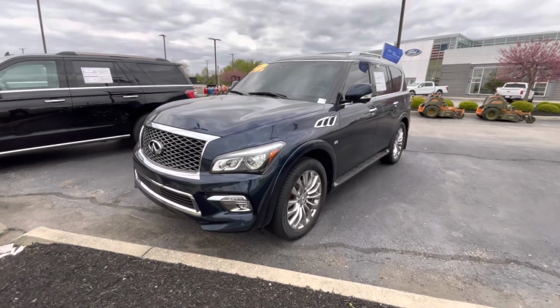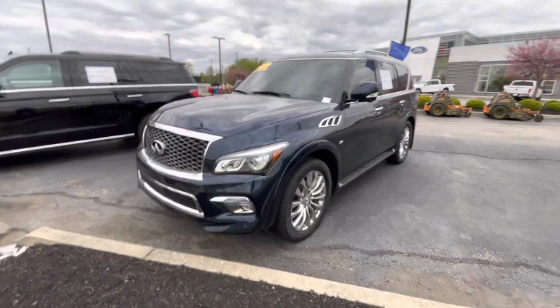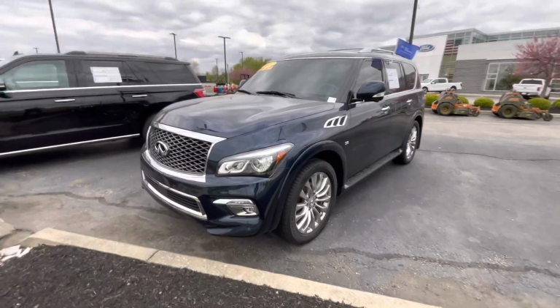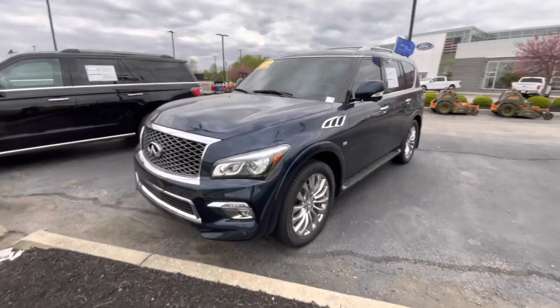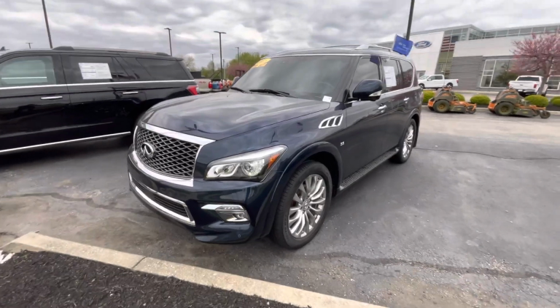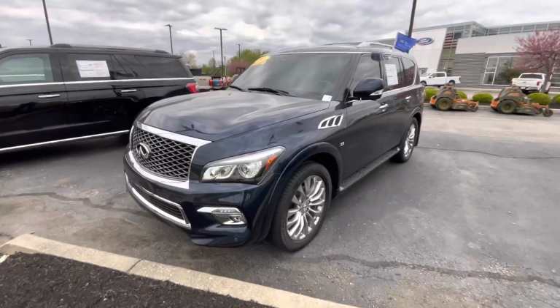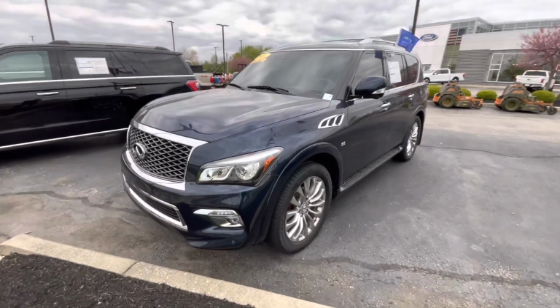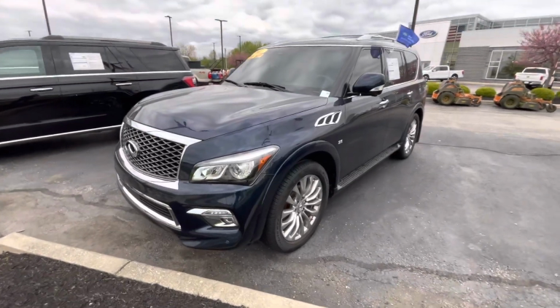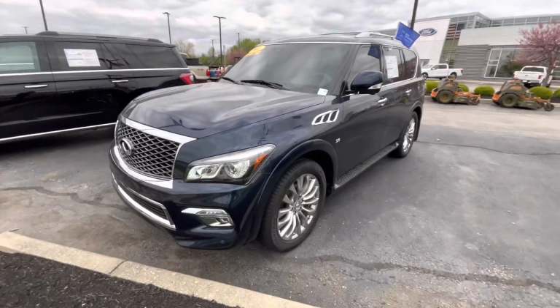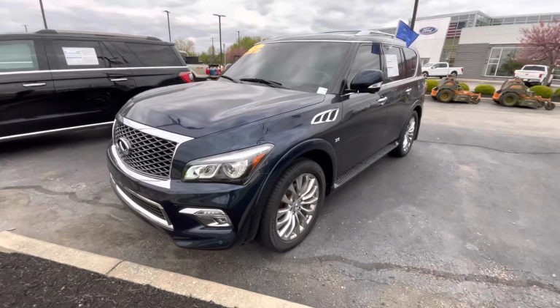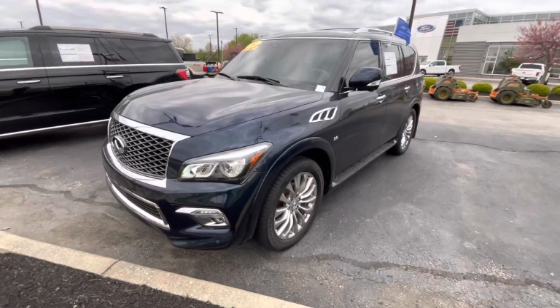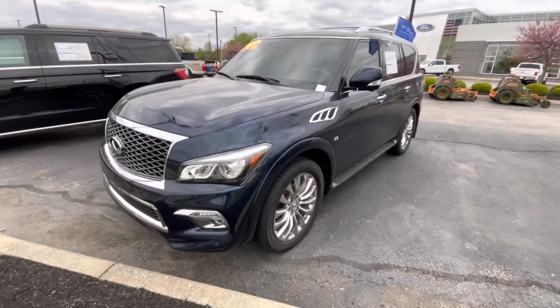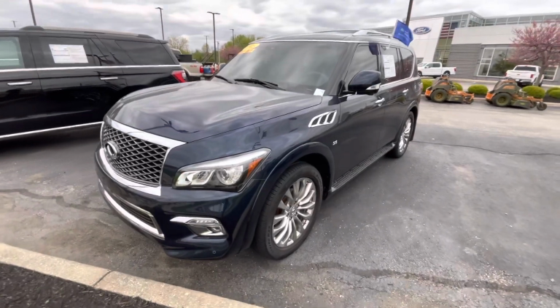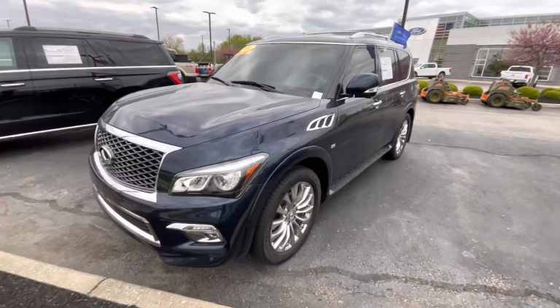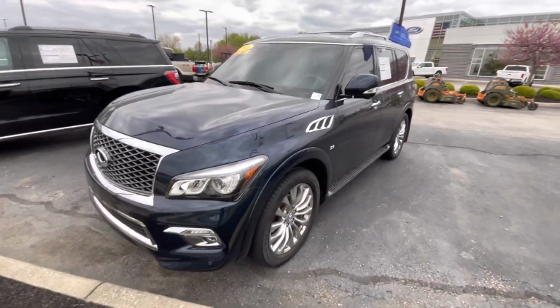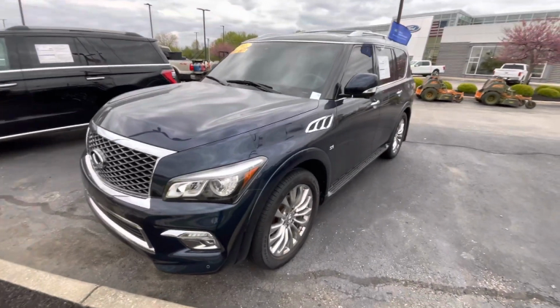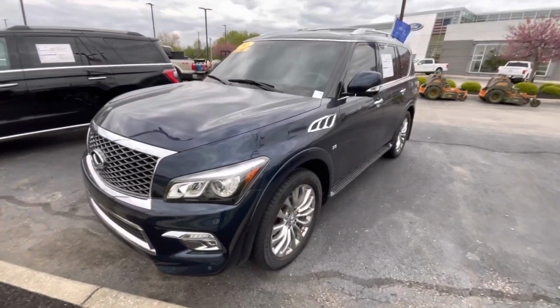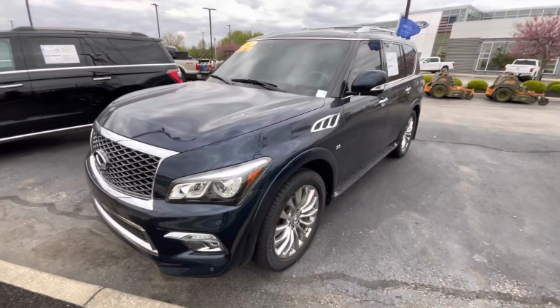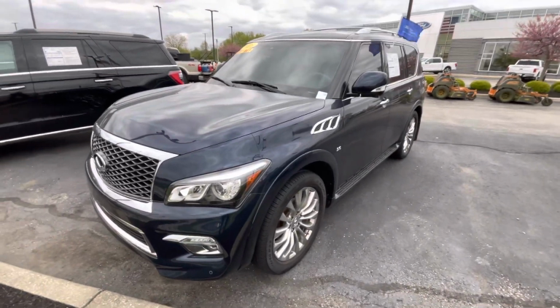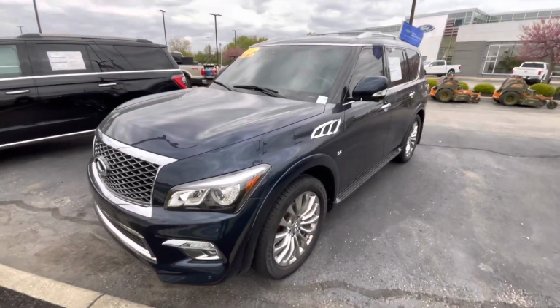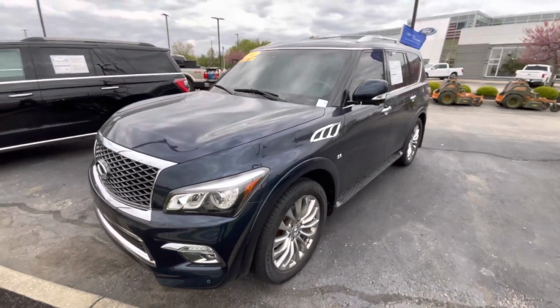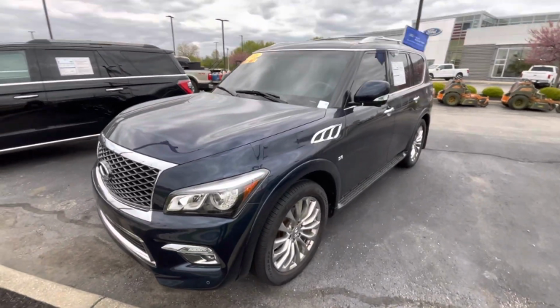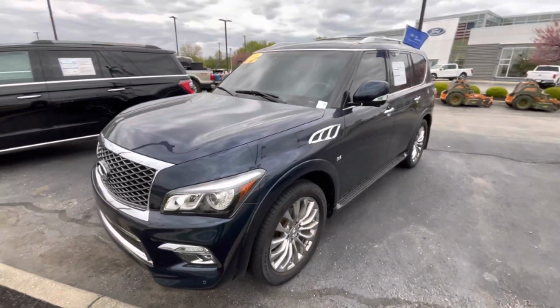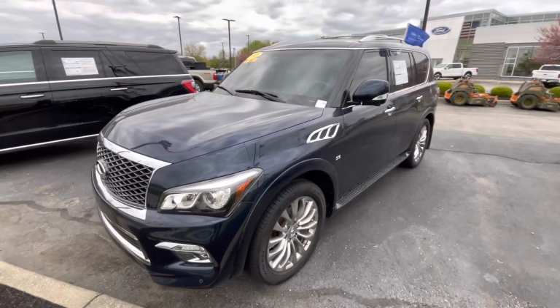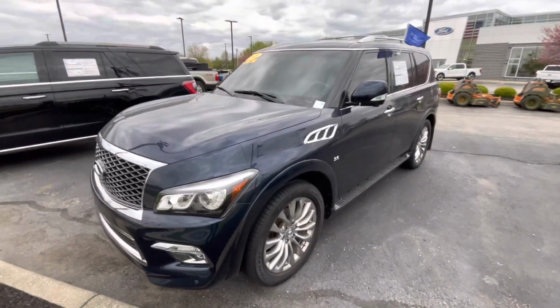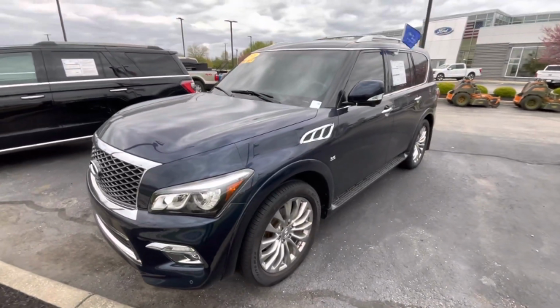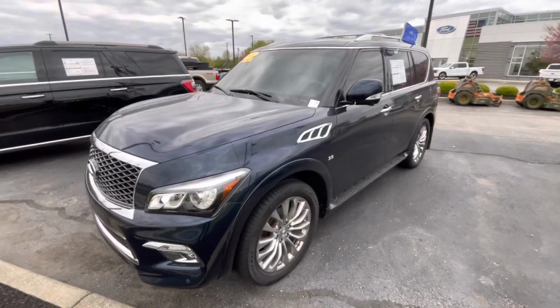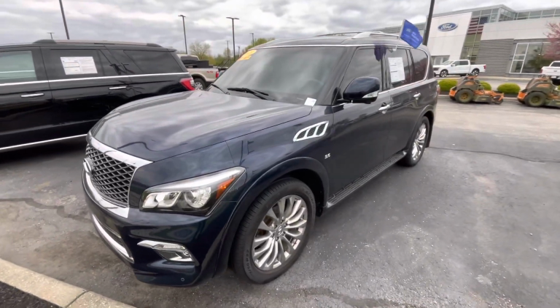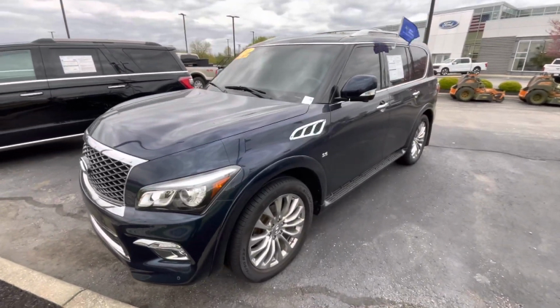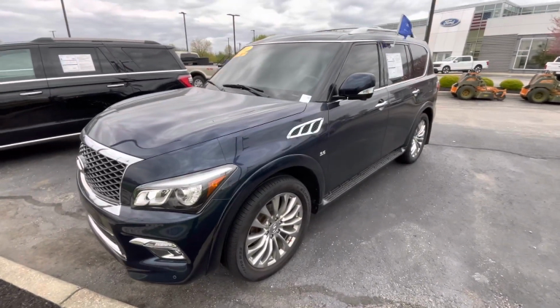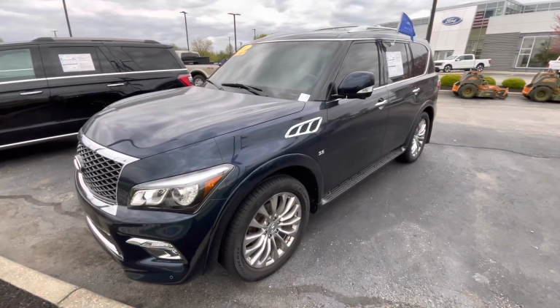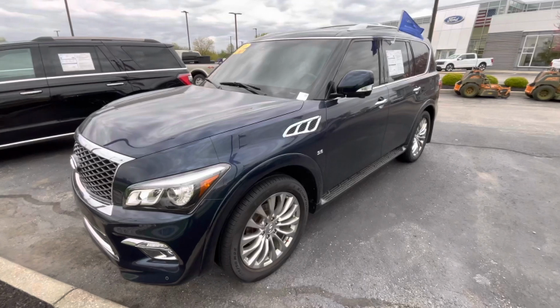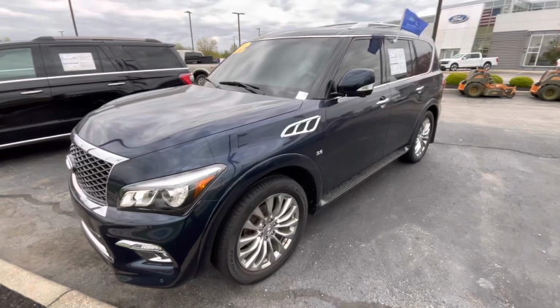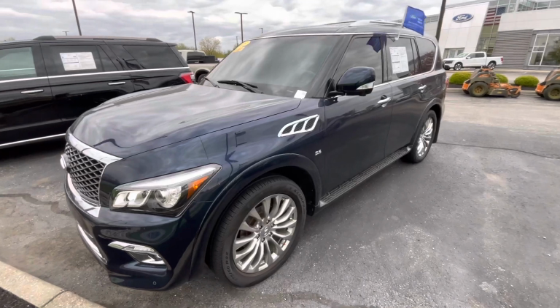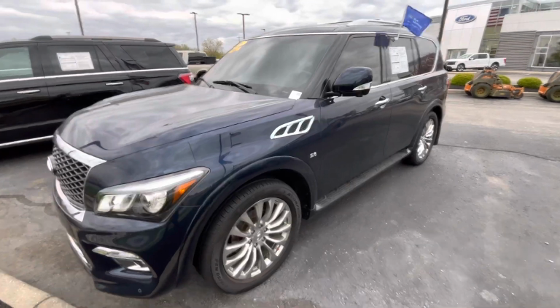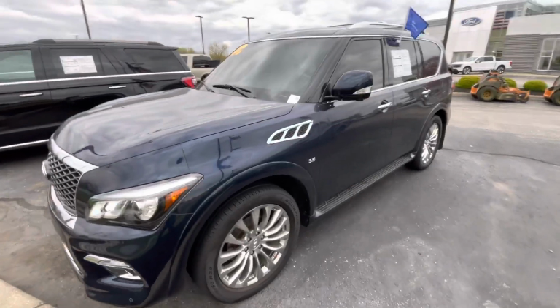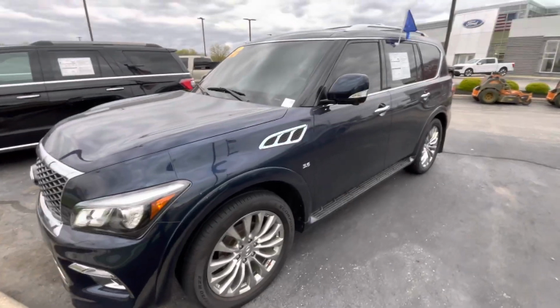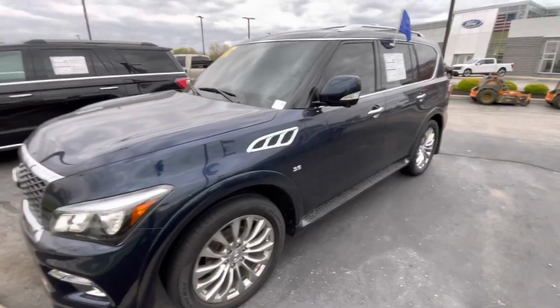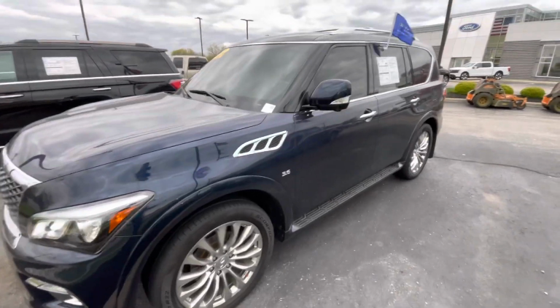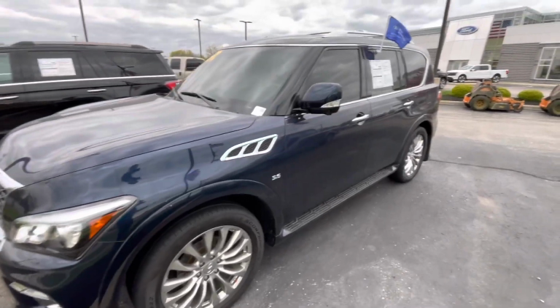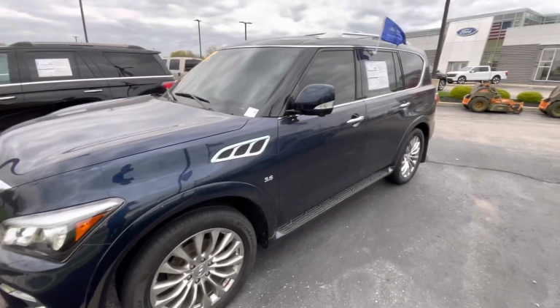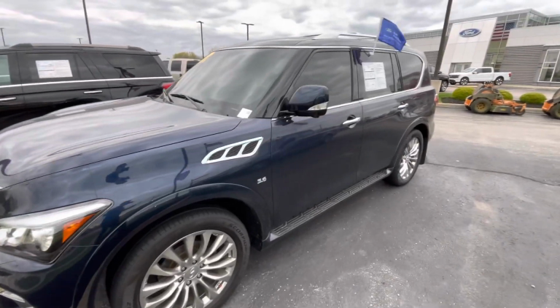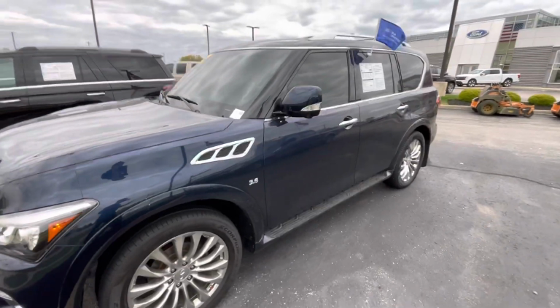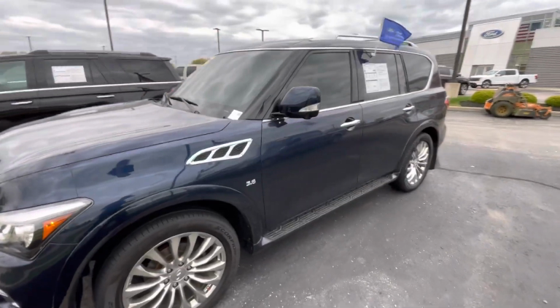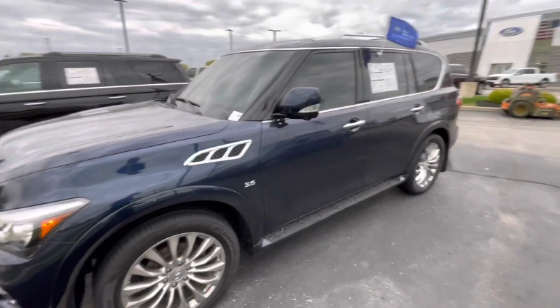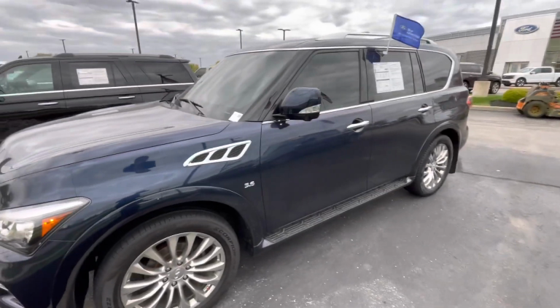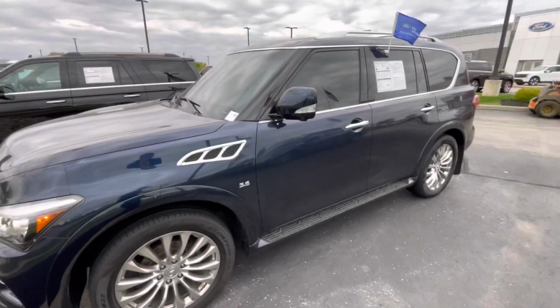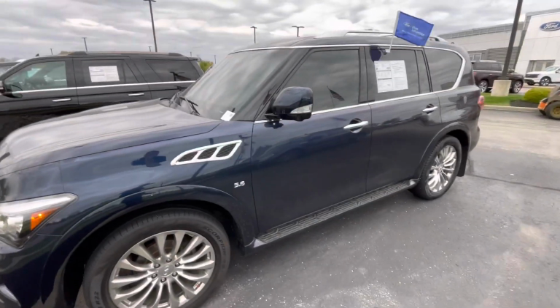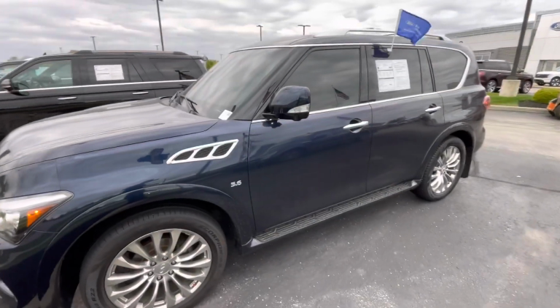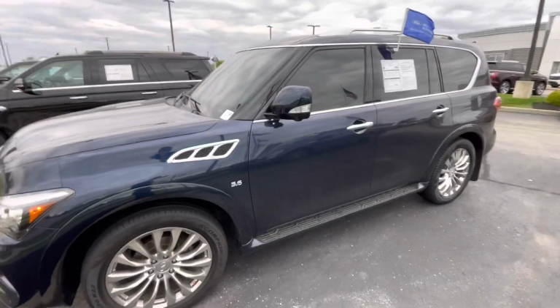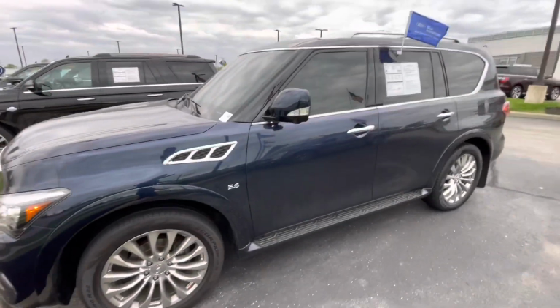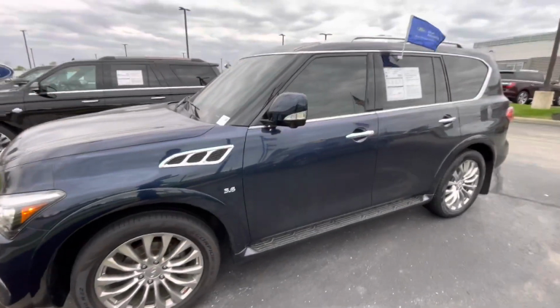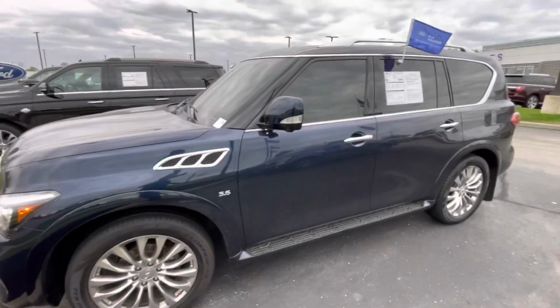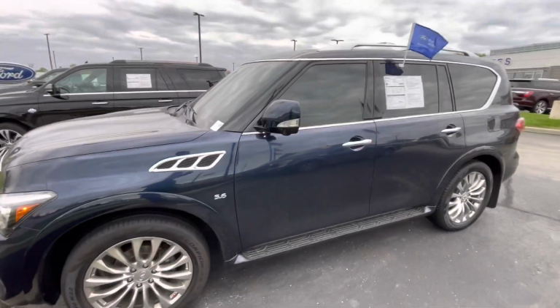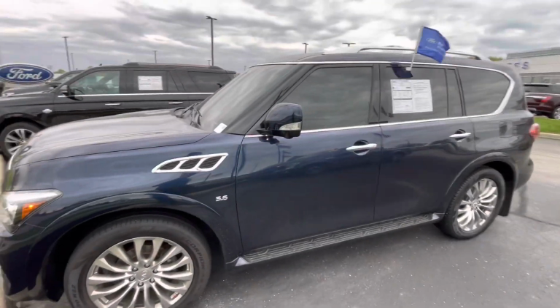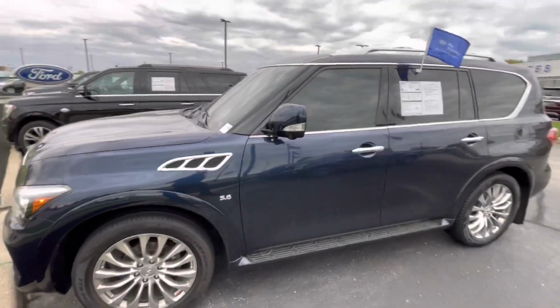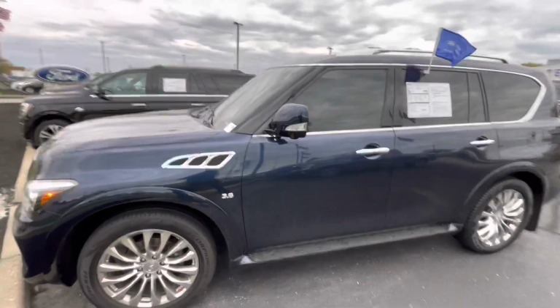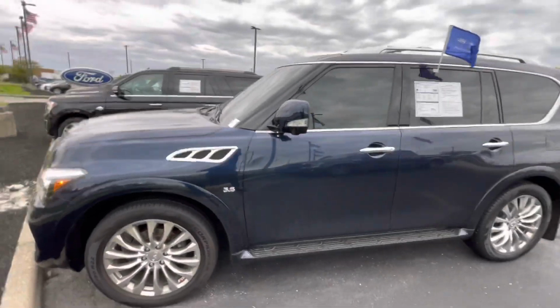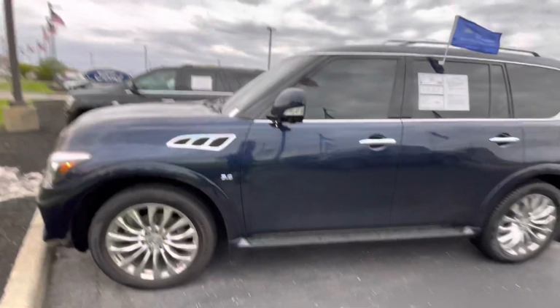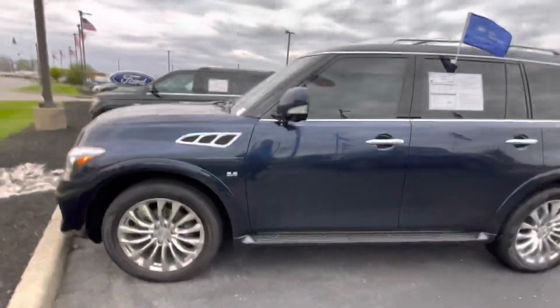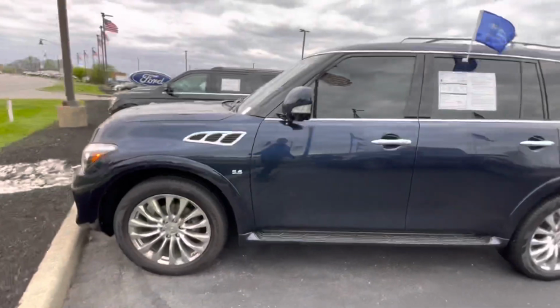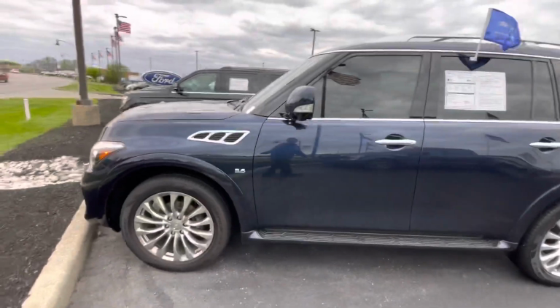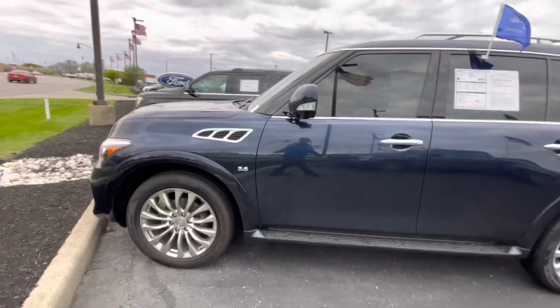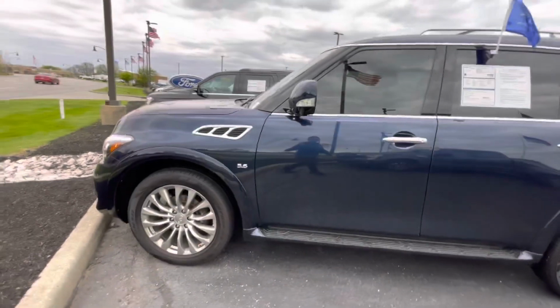Hi, hello, this is Zach over here at Bill Estes Ford, and this big beast is the 2015 Infiniti QX80 you had inquired on online.